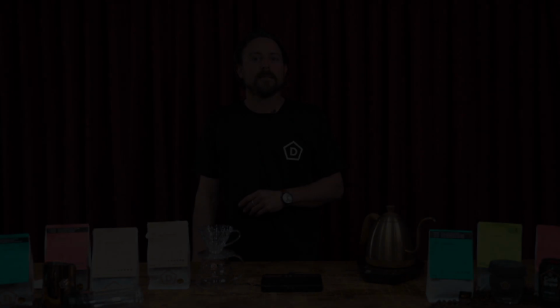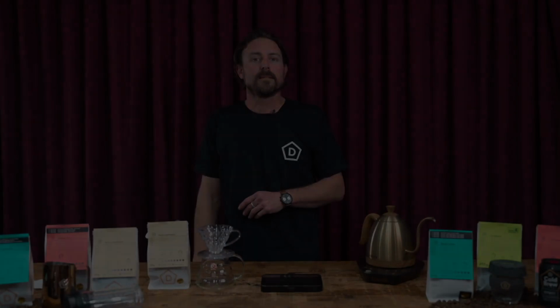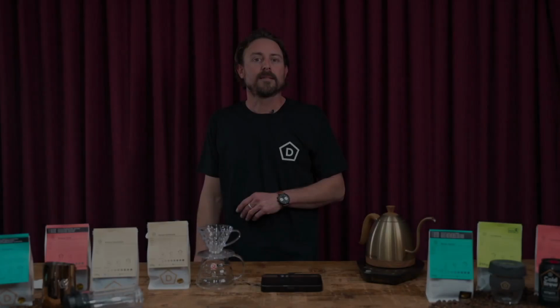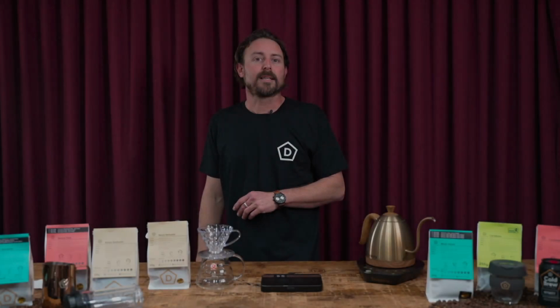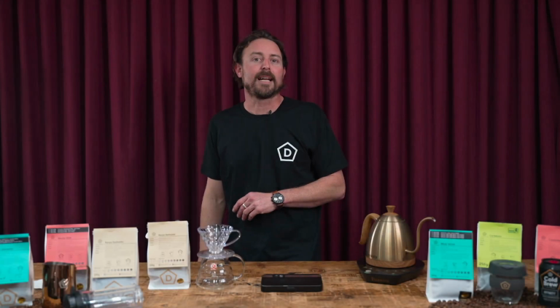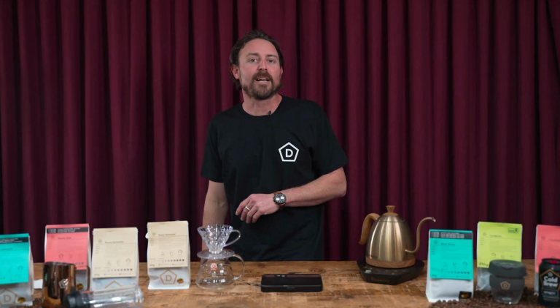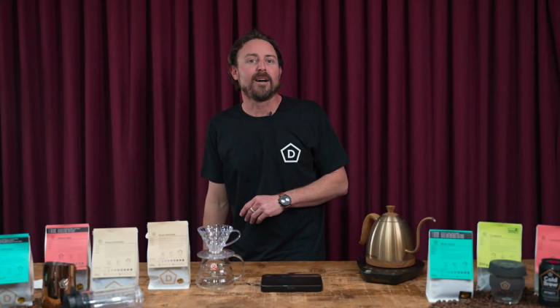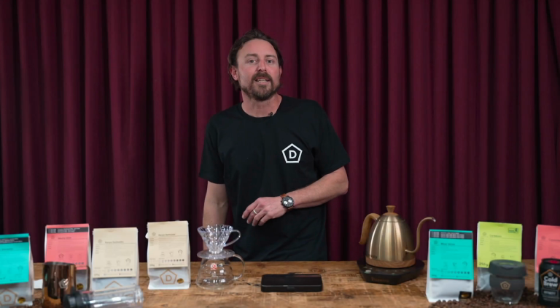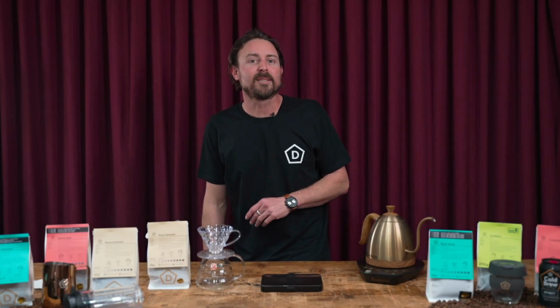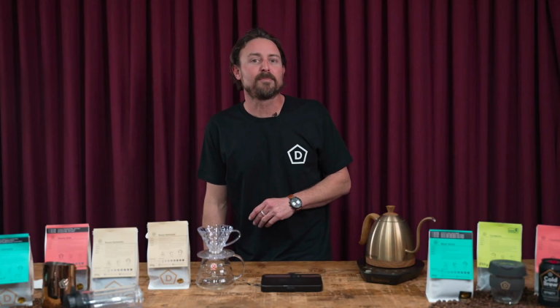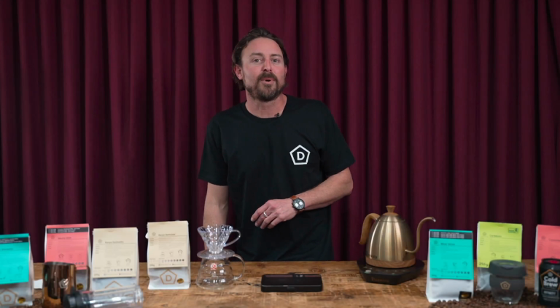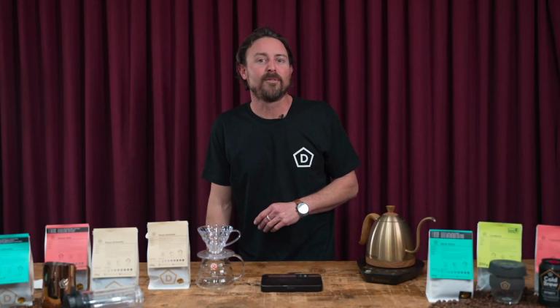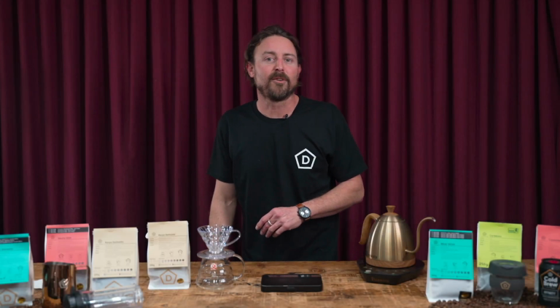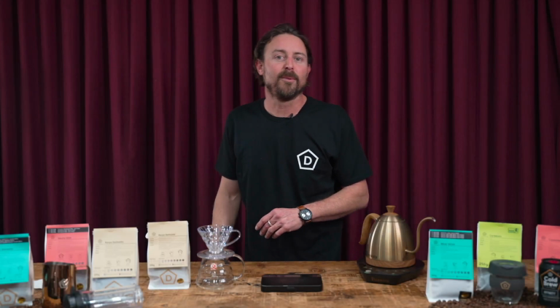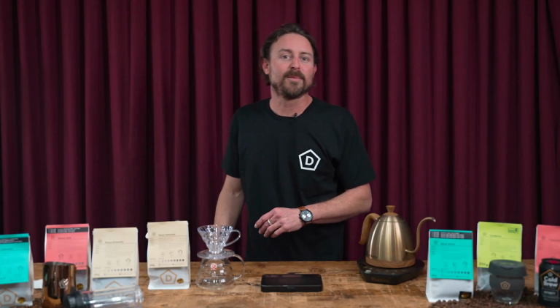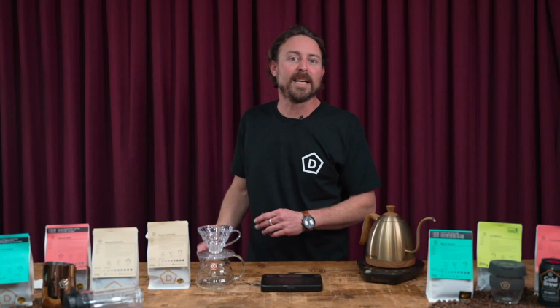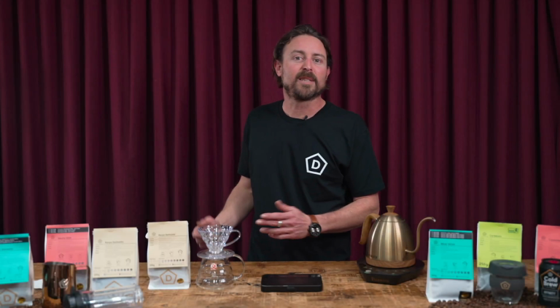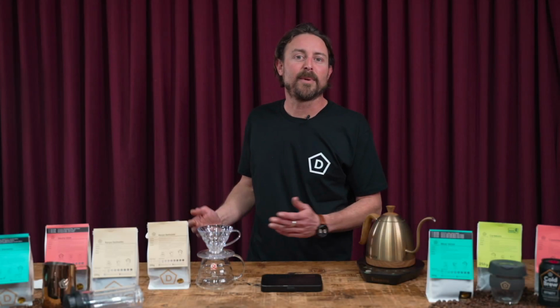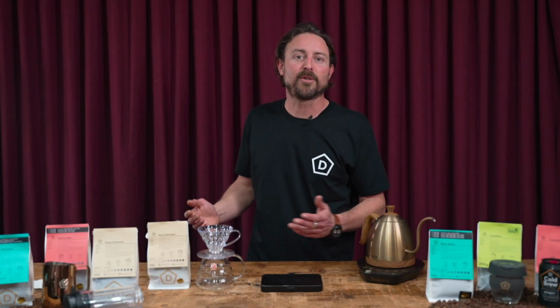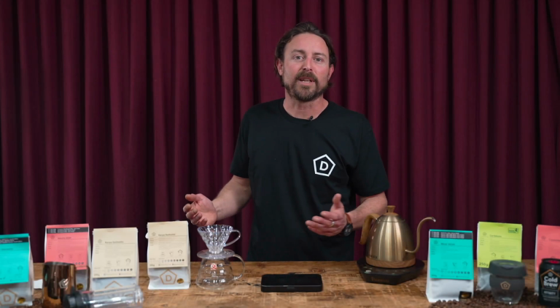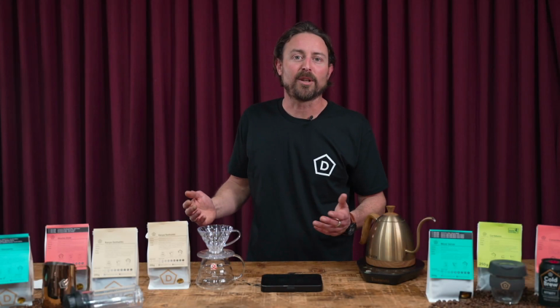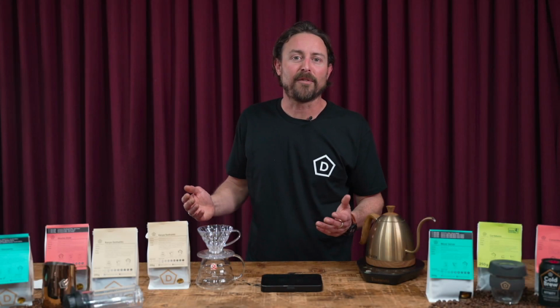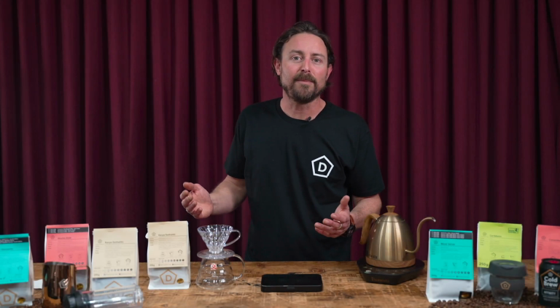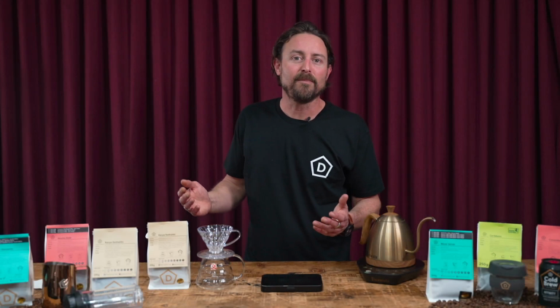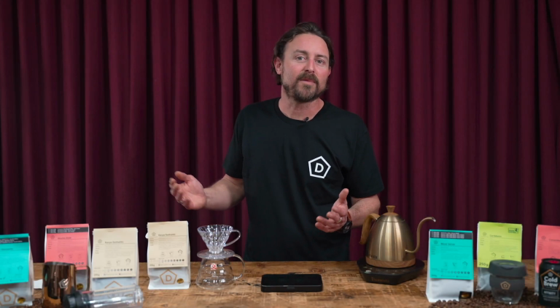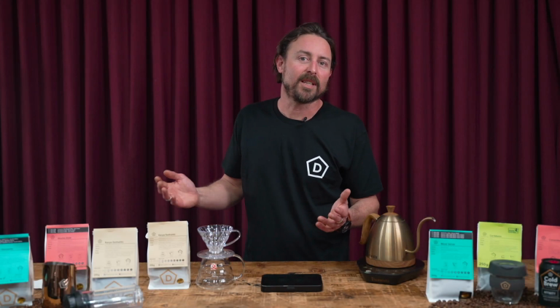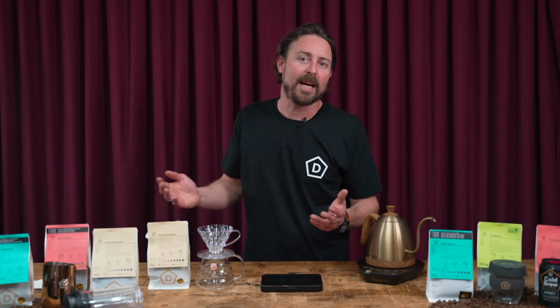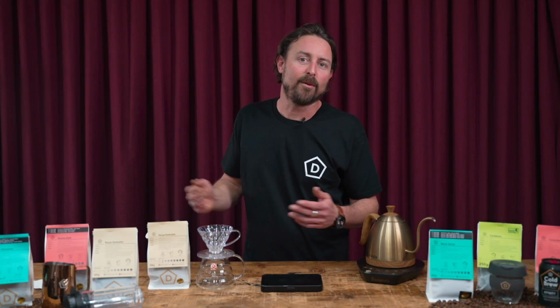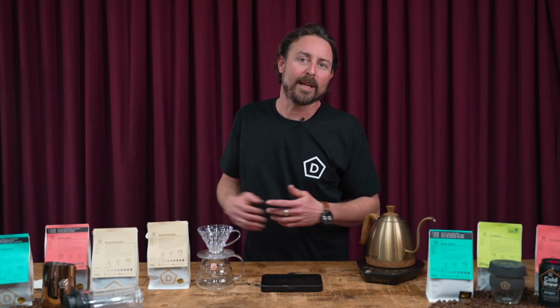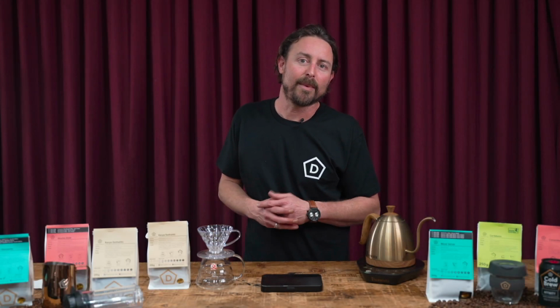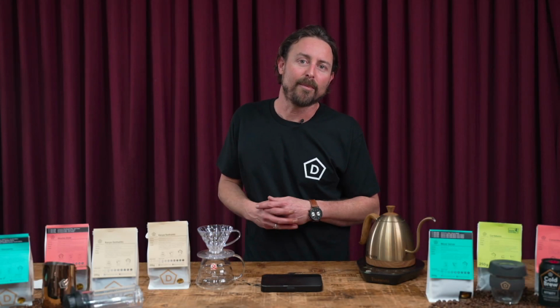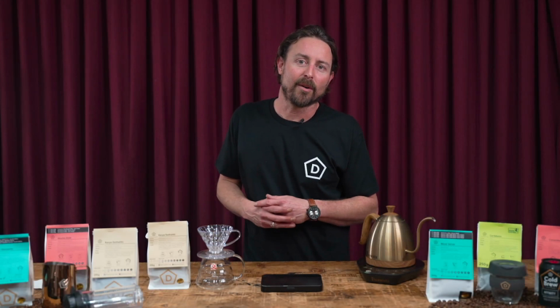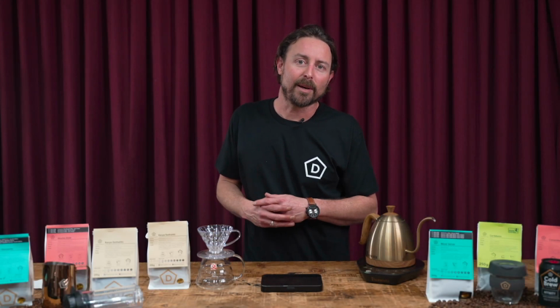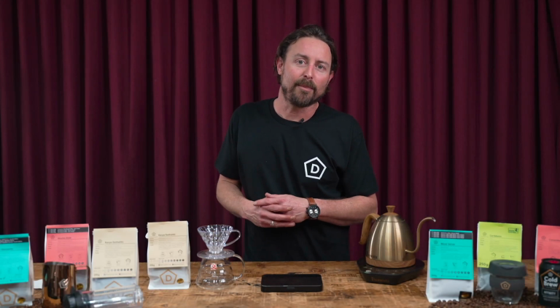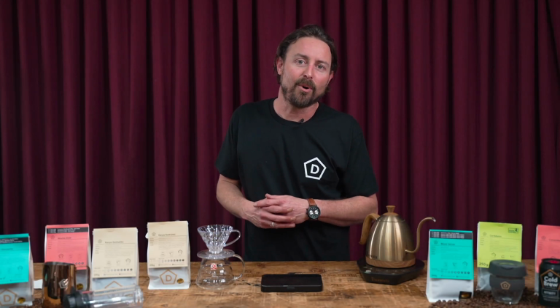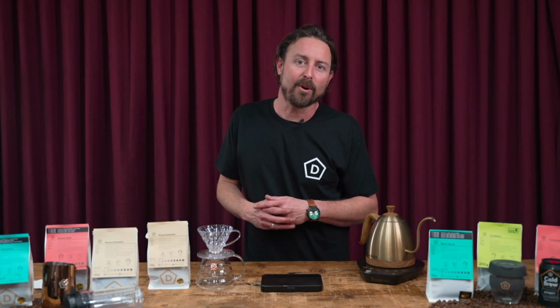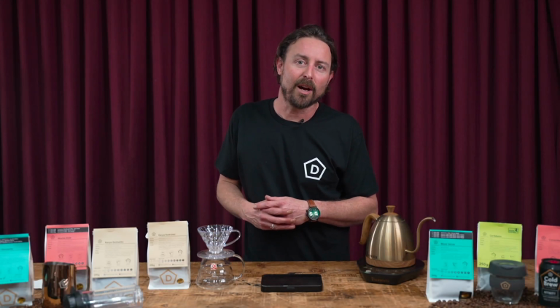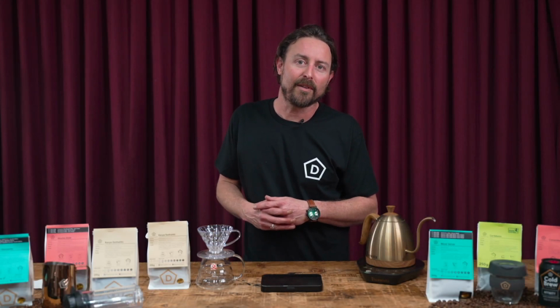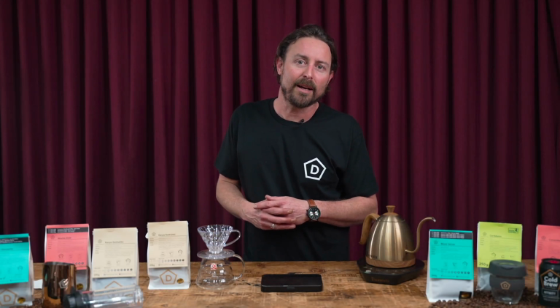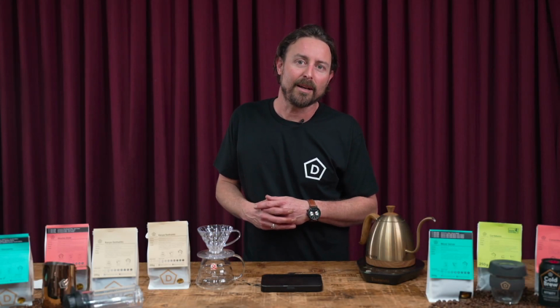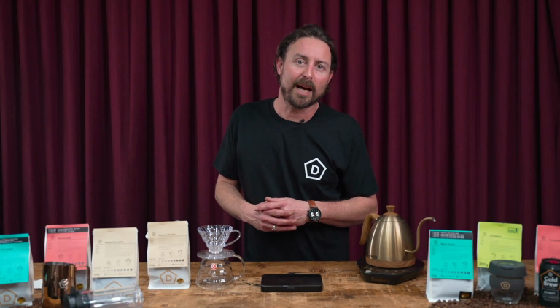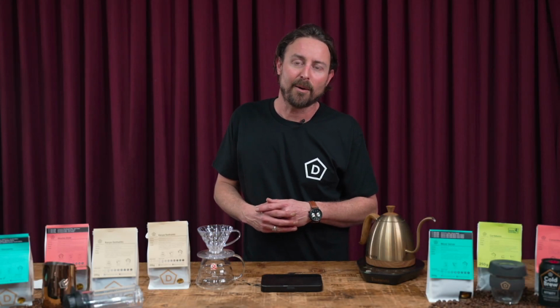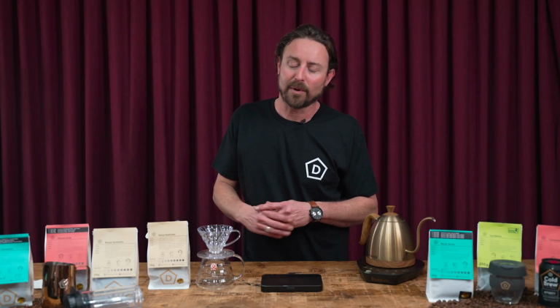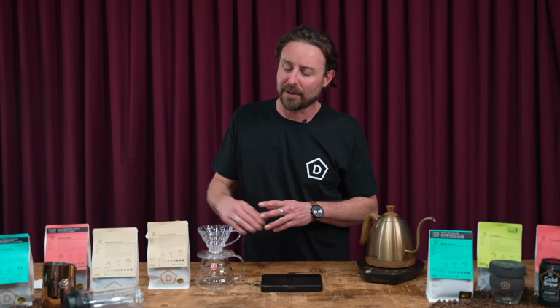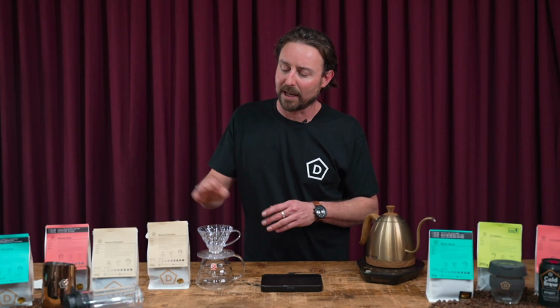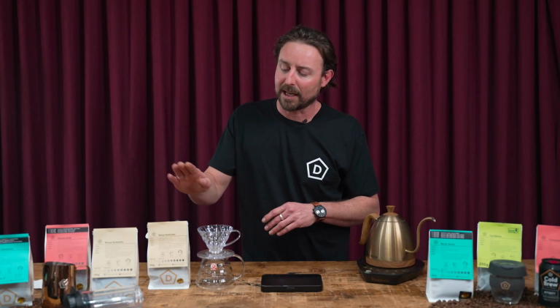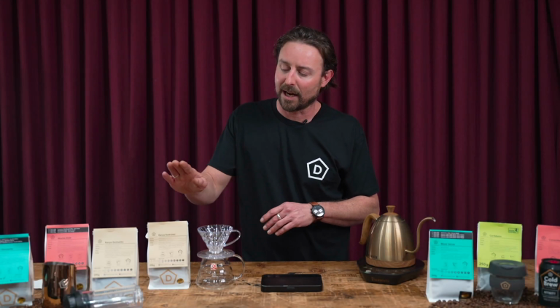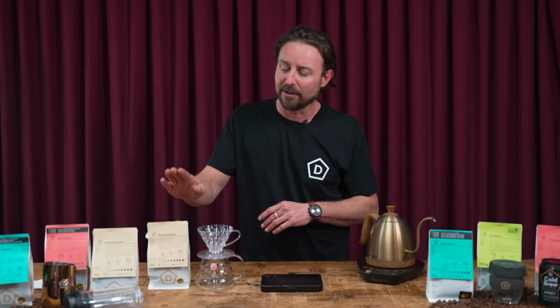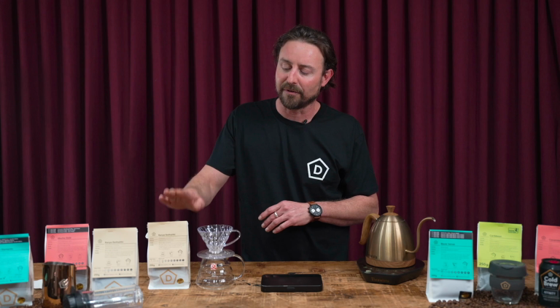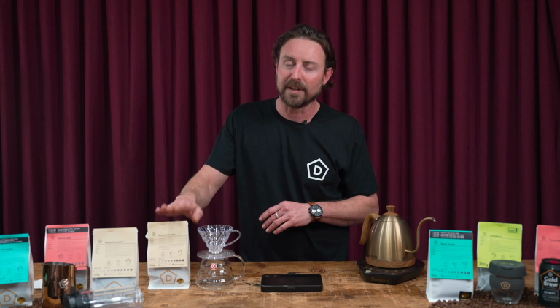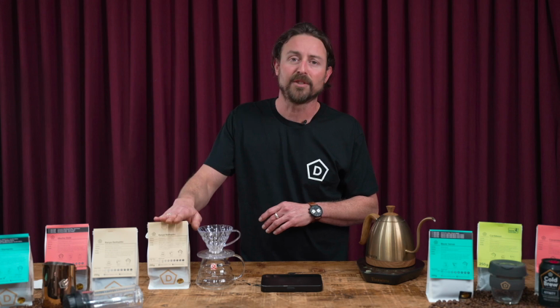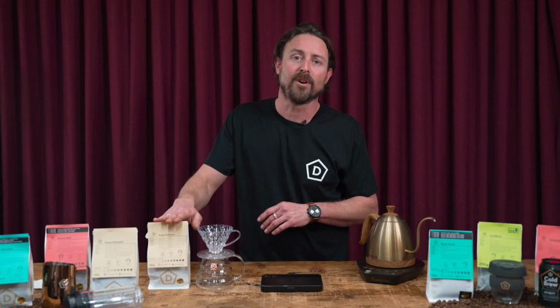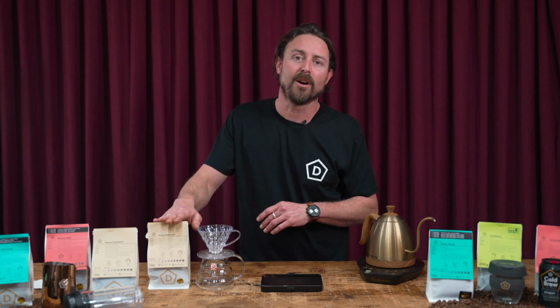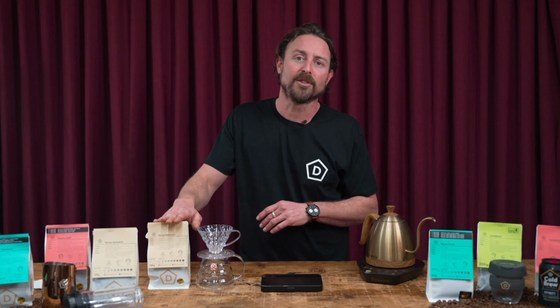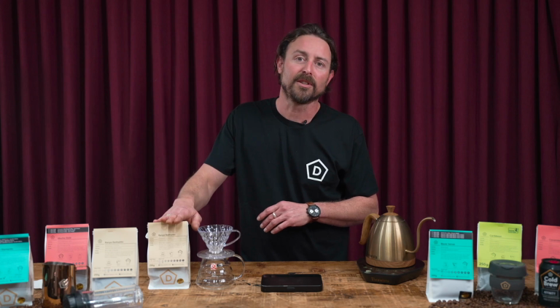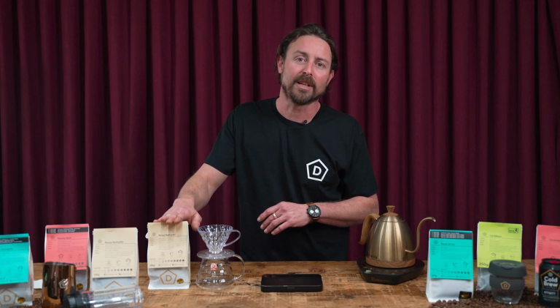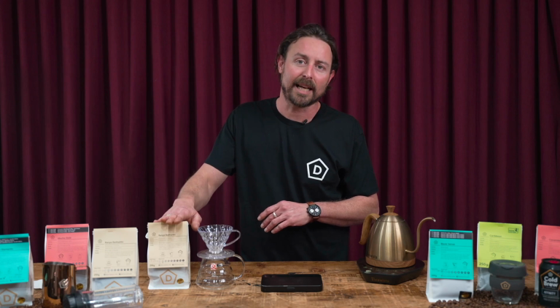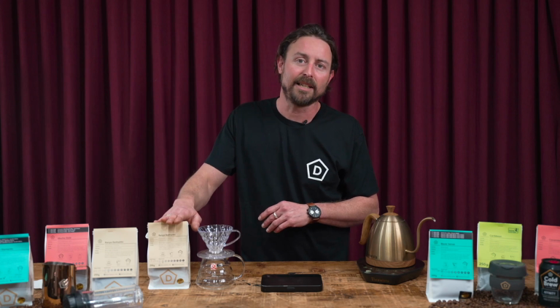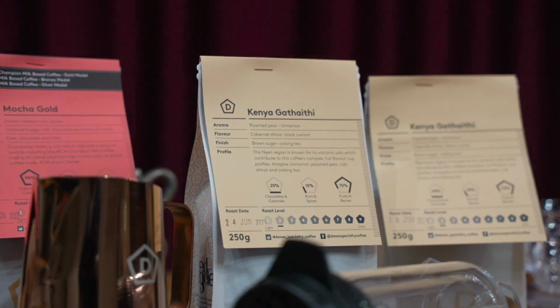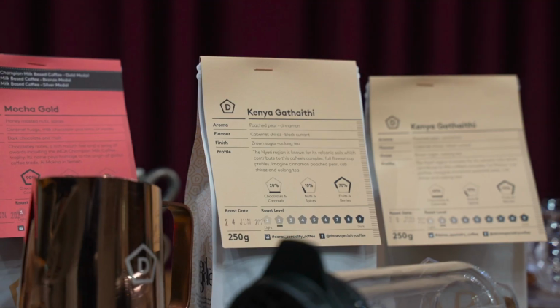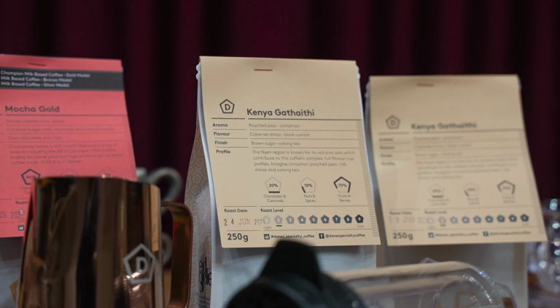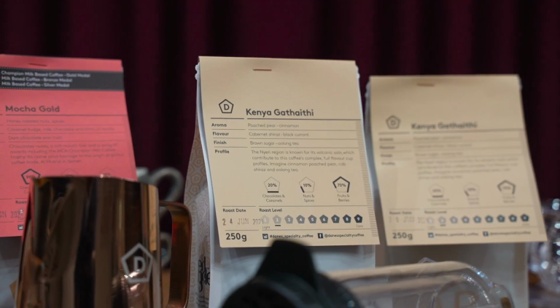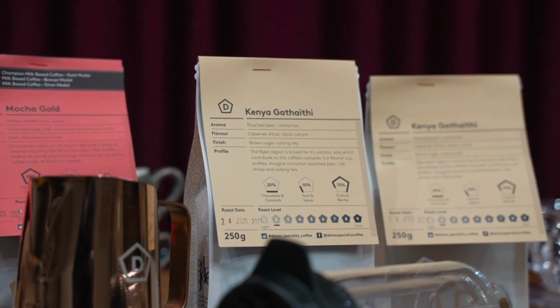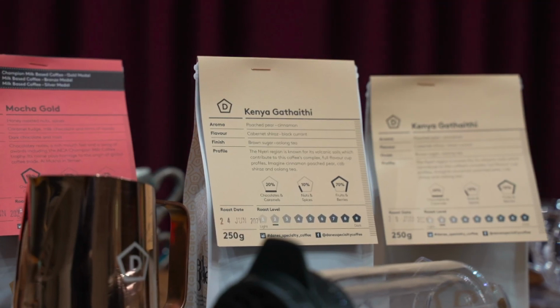G'day guys, Paul from Dame Specialty Coffee. Today we're going to be brewing a pour-over with our current feature origin, the Kenya Gethaphy.